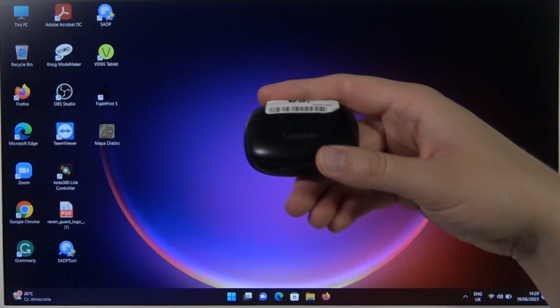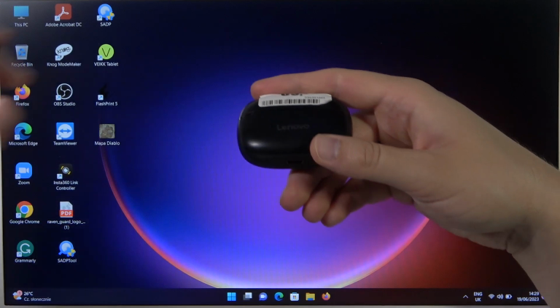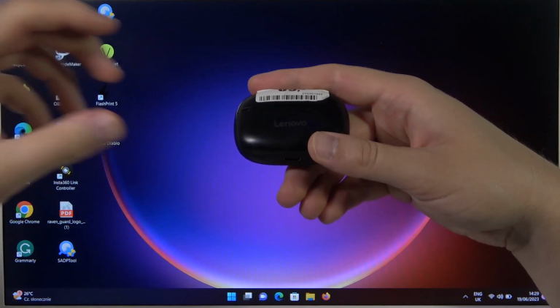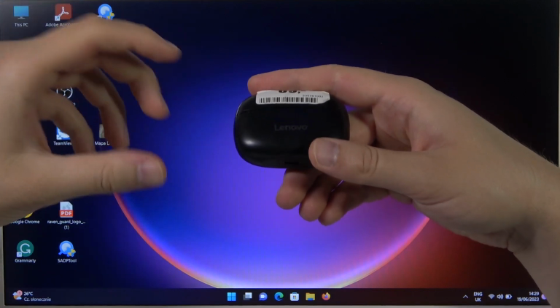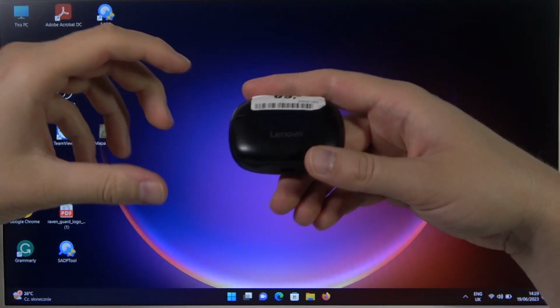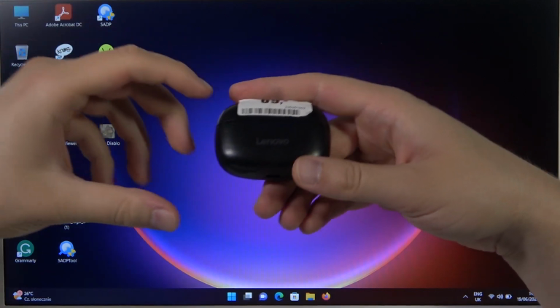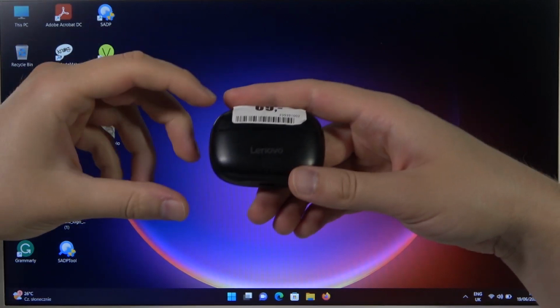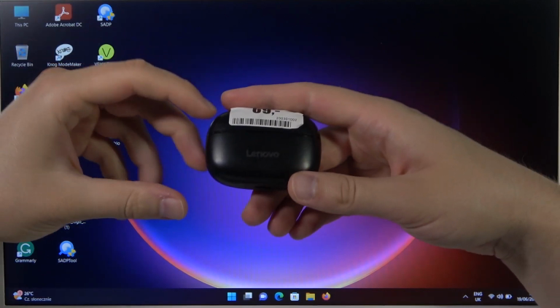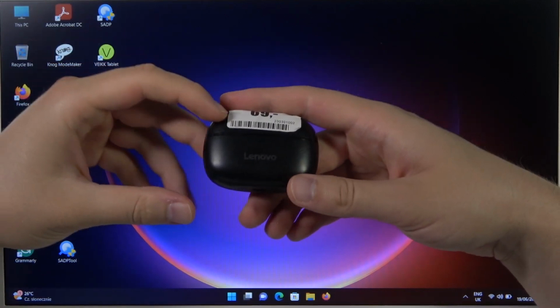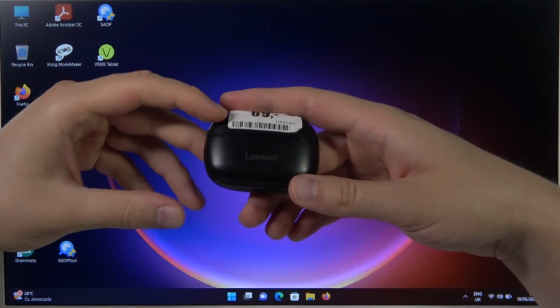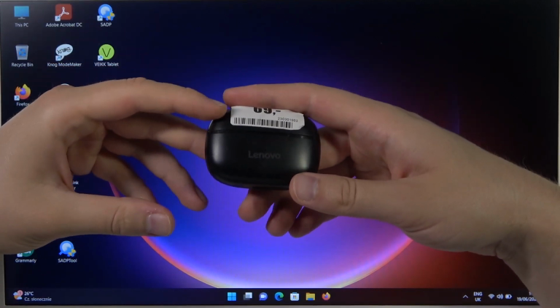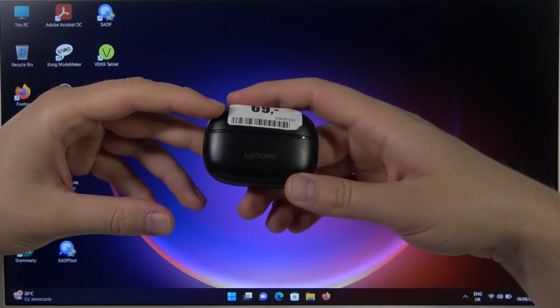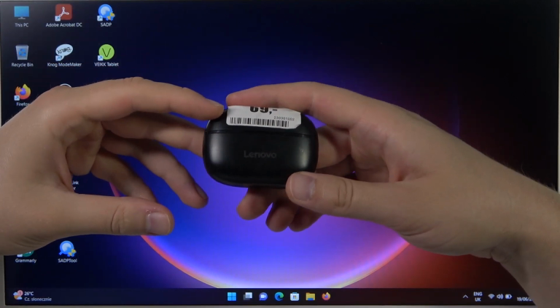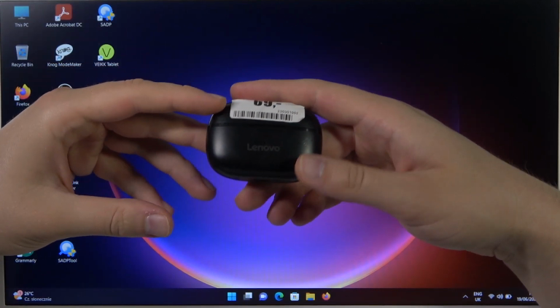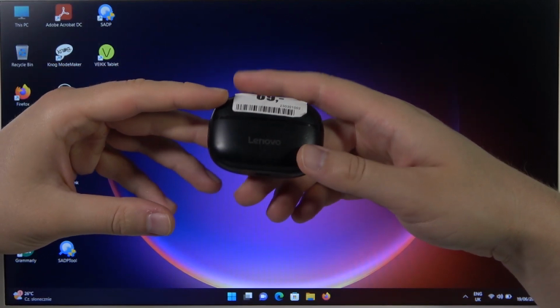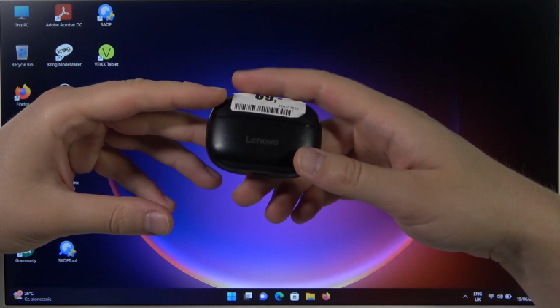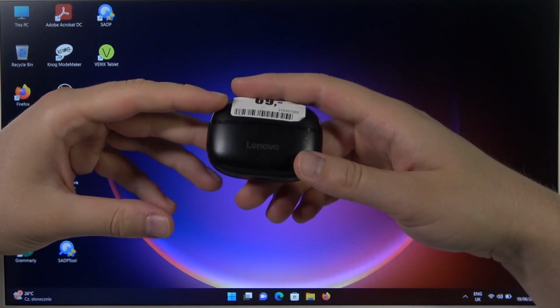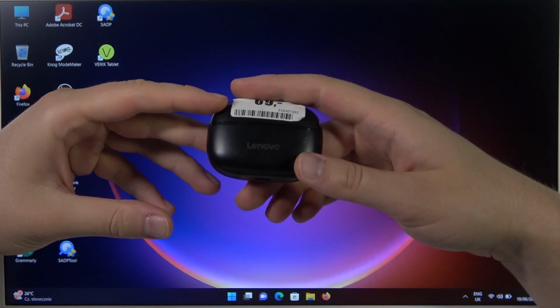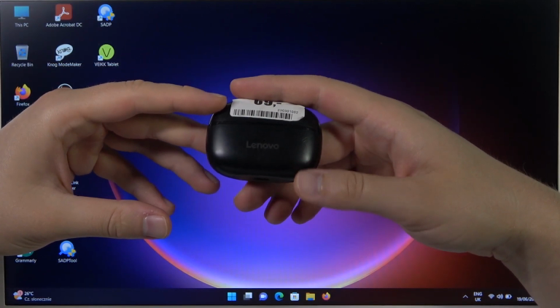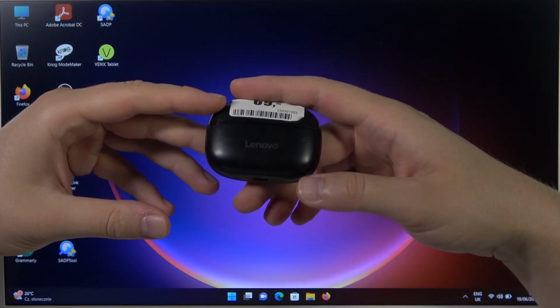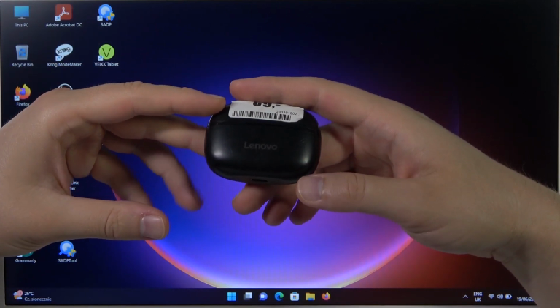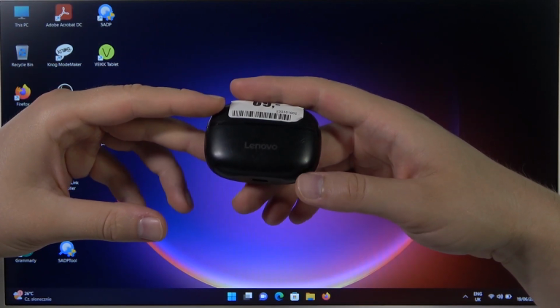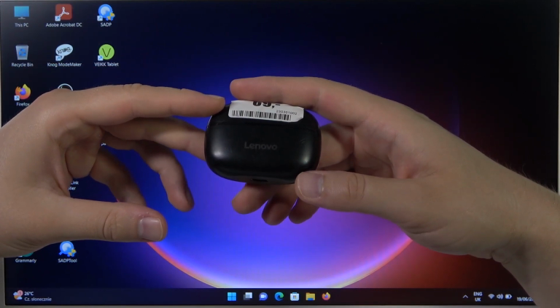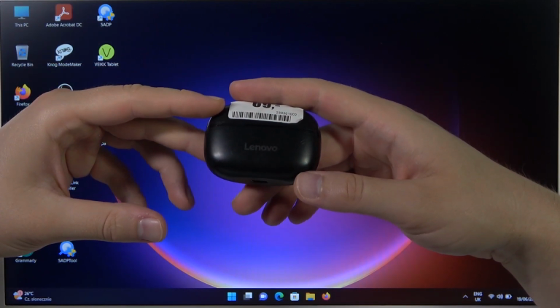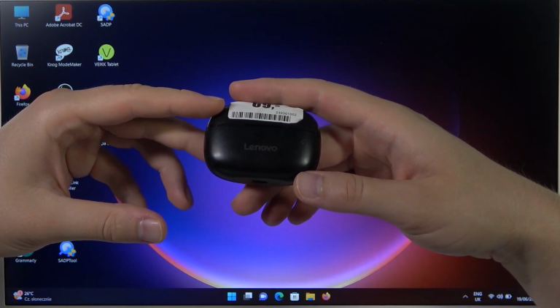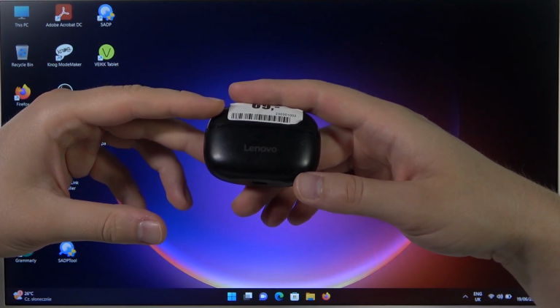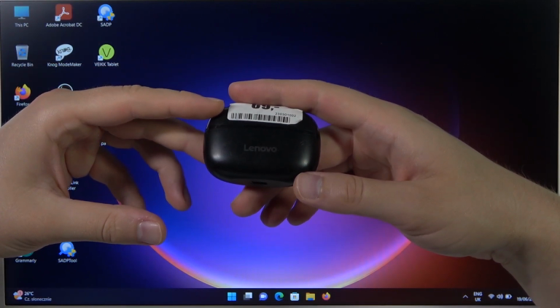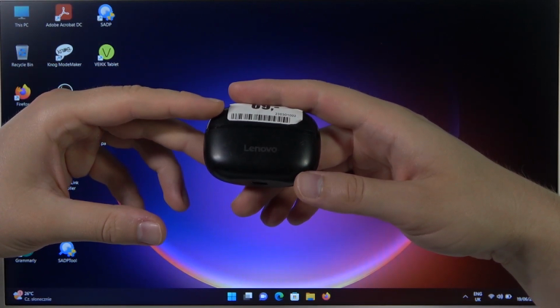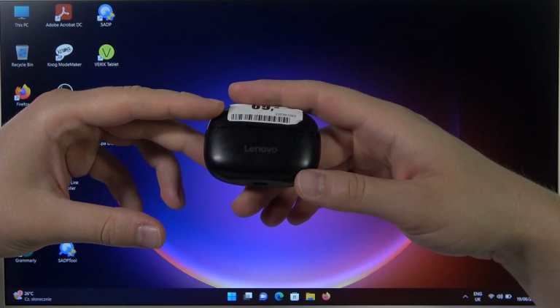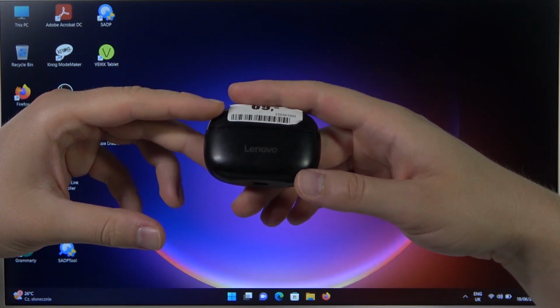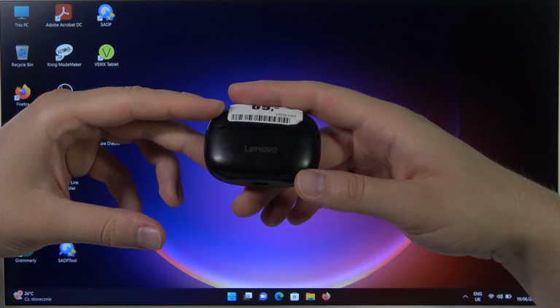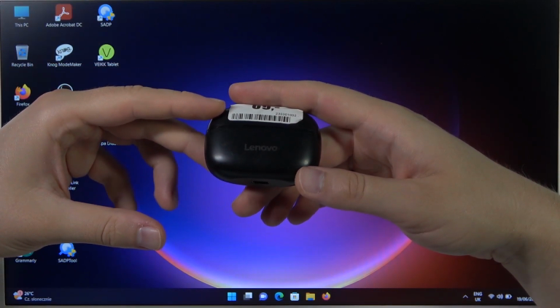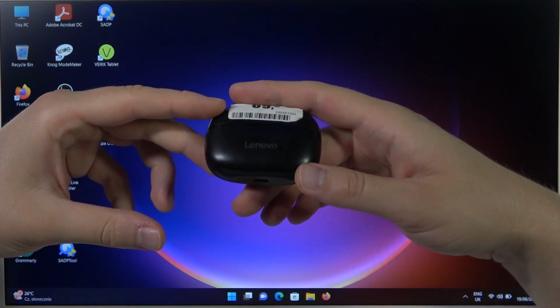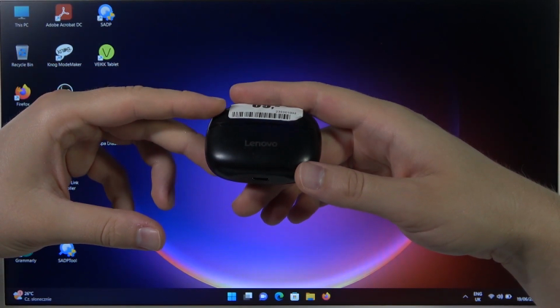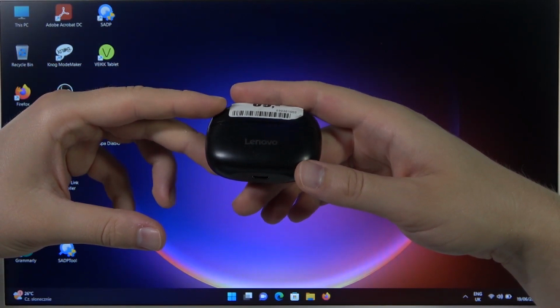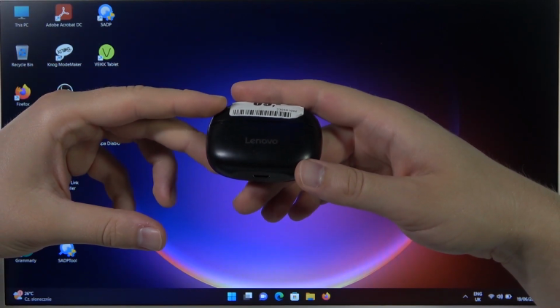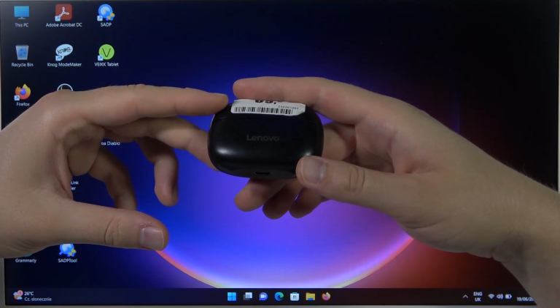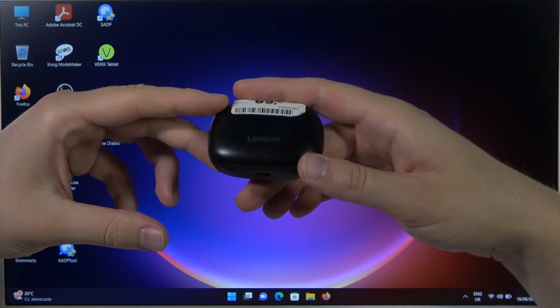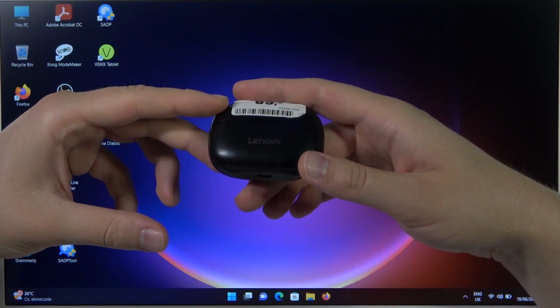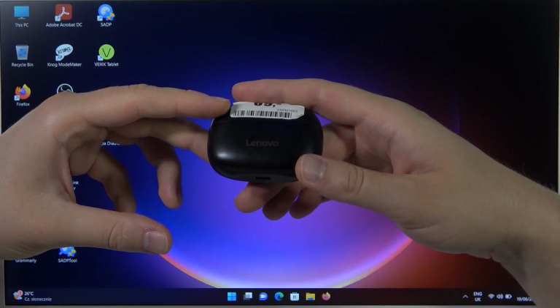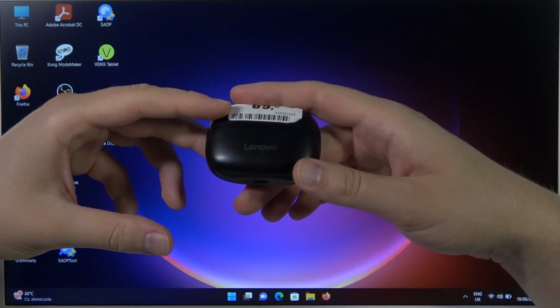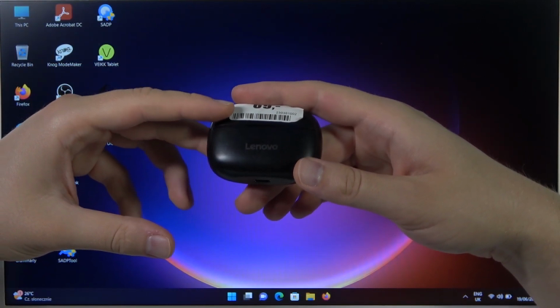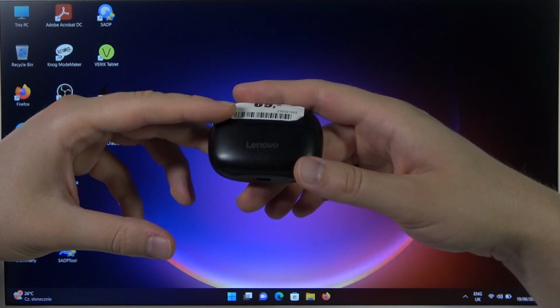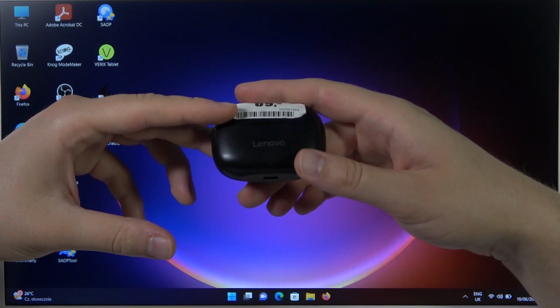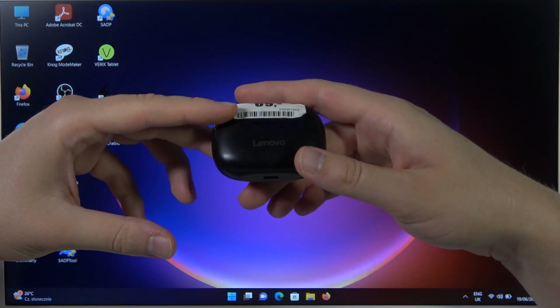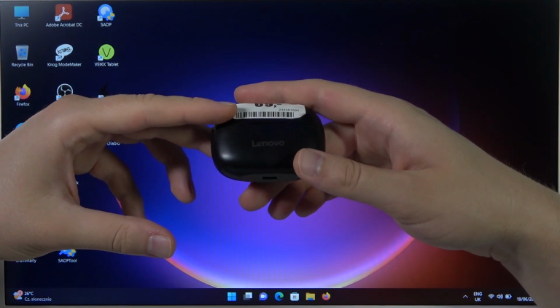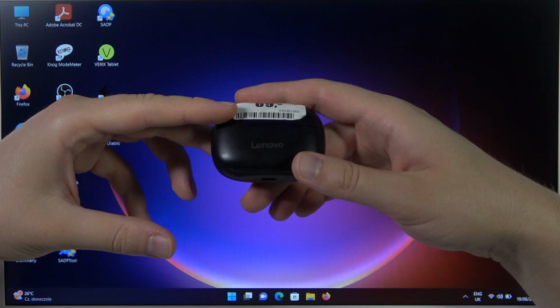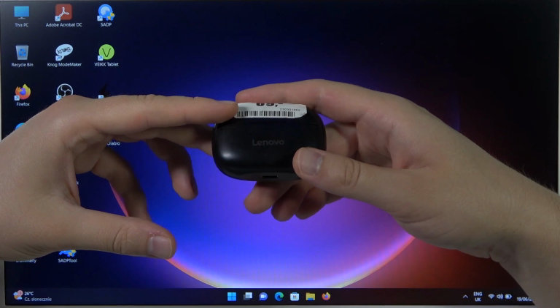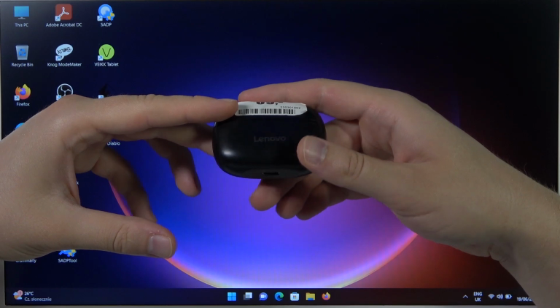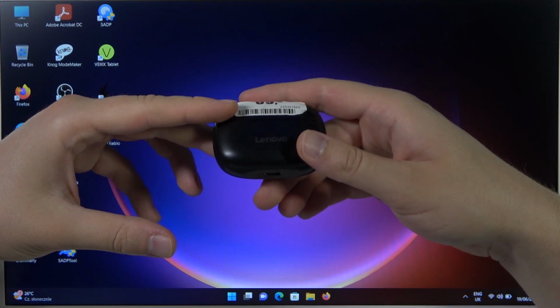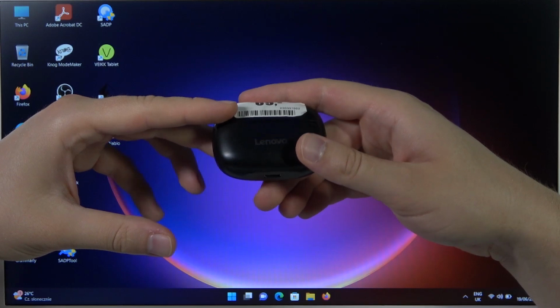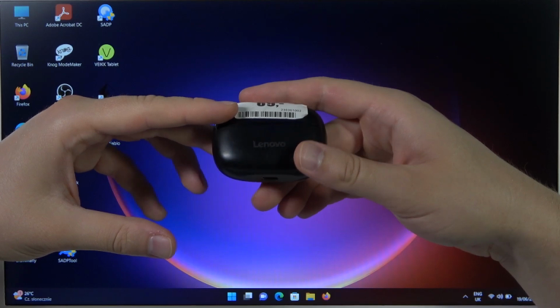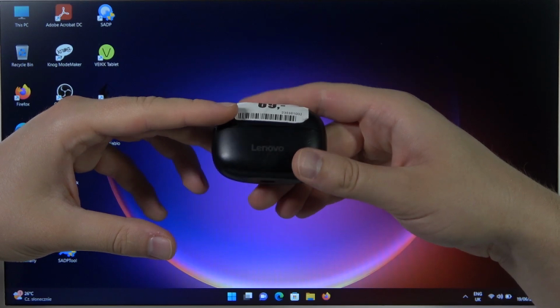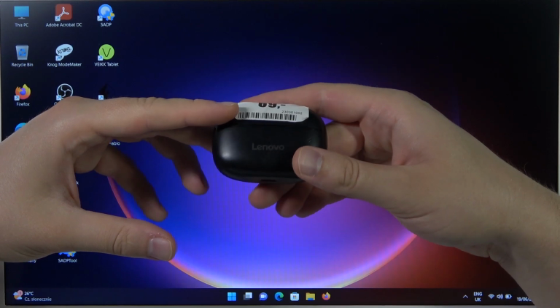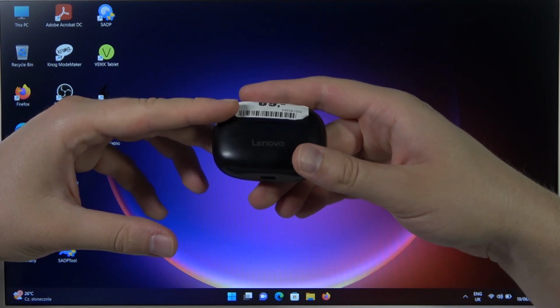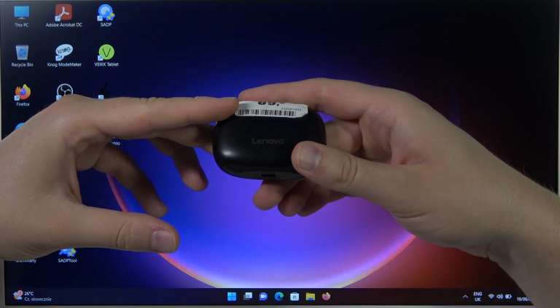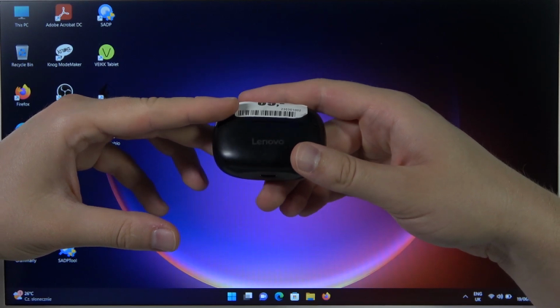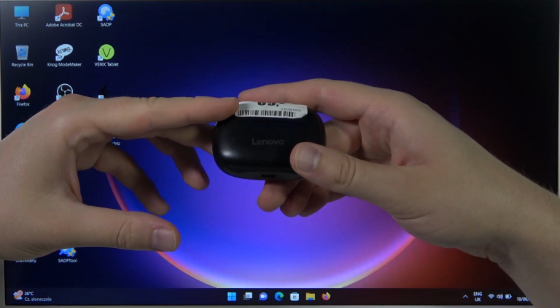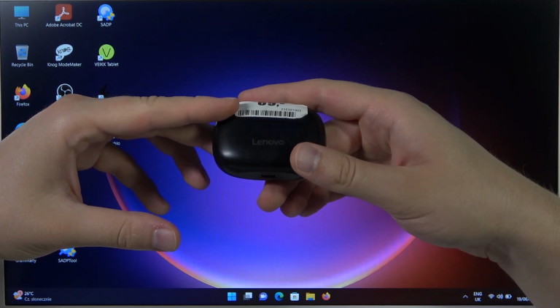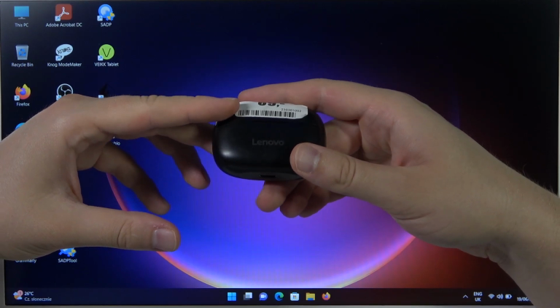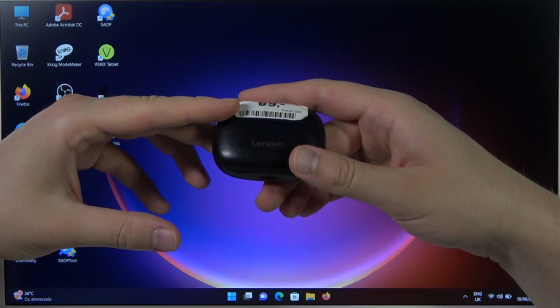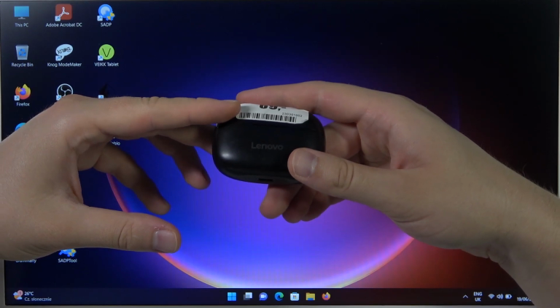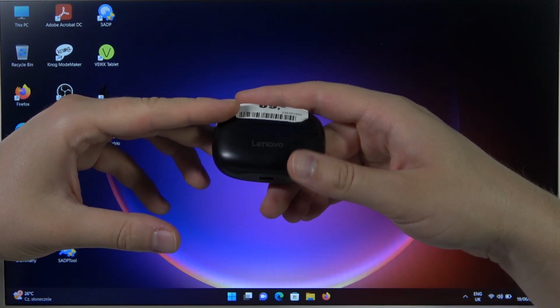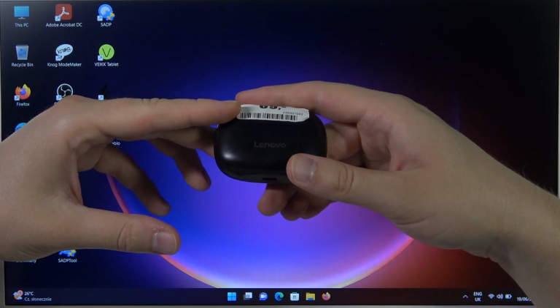Hello, in this video I'm going to show you how we can pair Lenovo HD05 earbuds with your Windows PC or laptop.